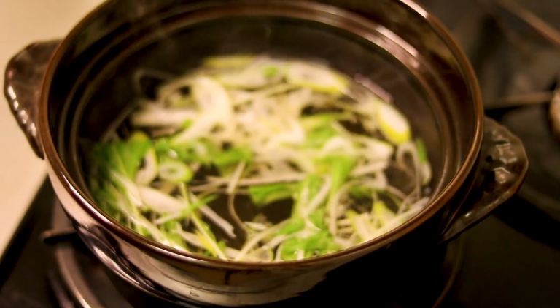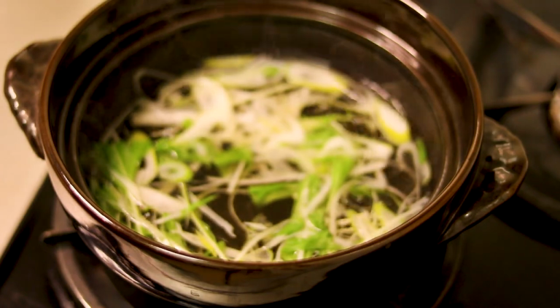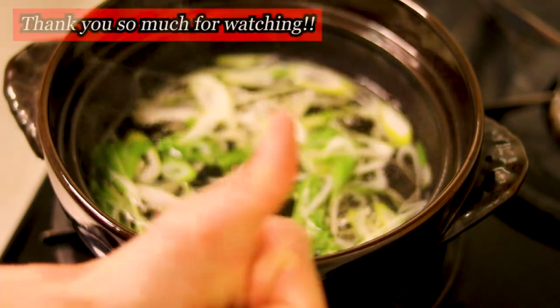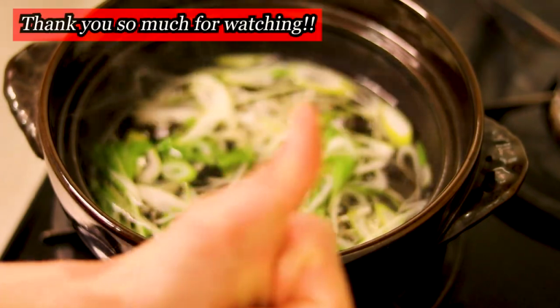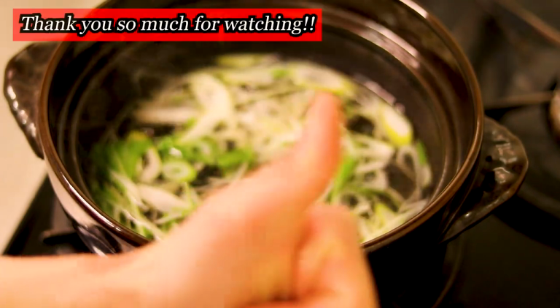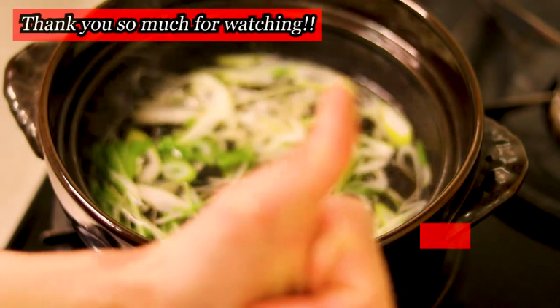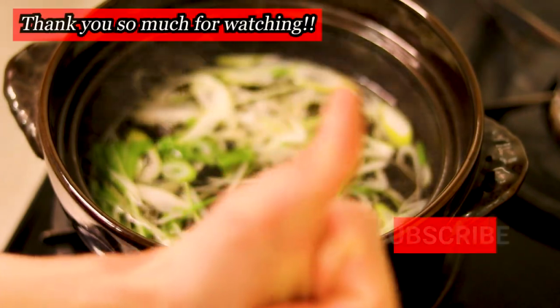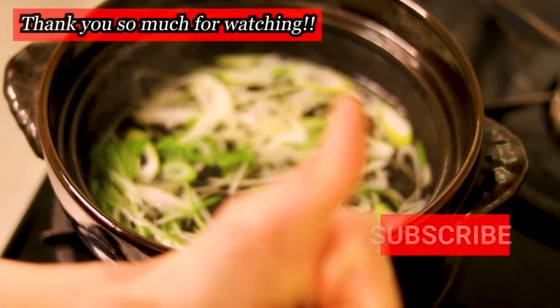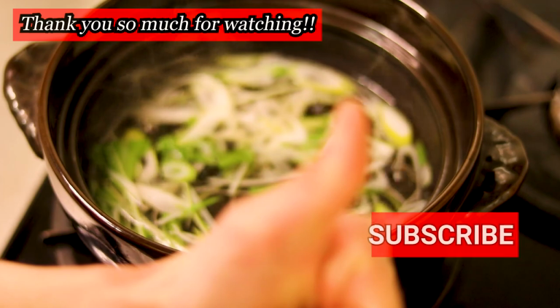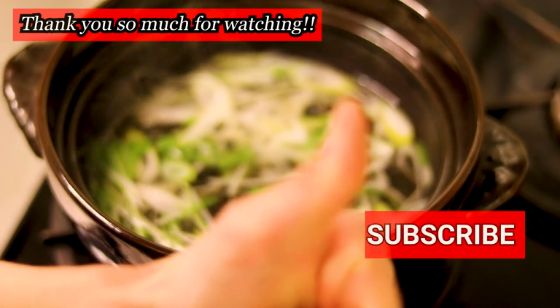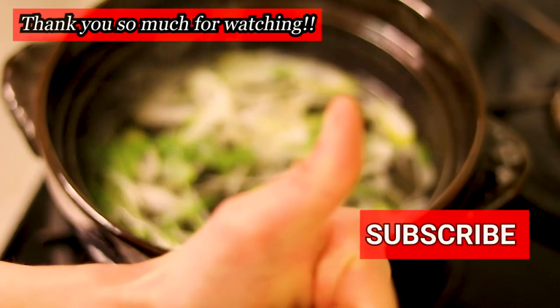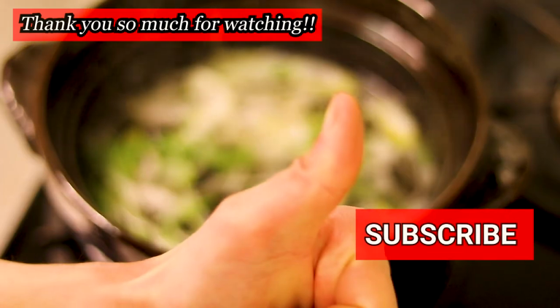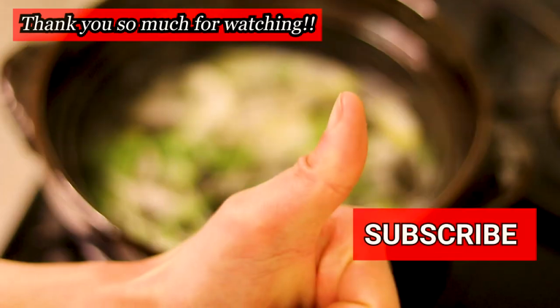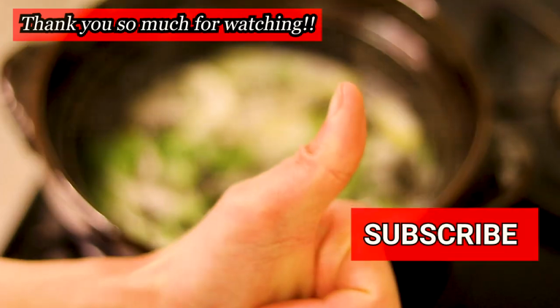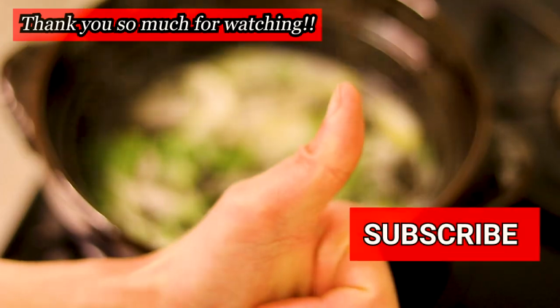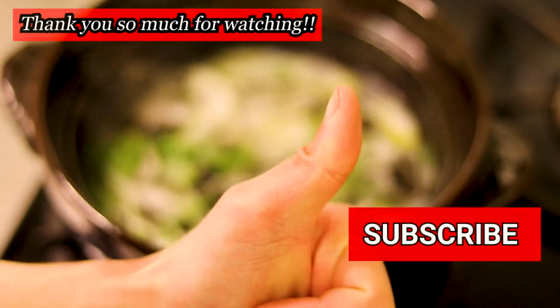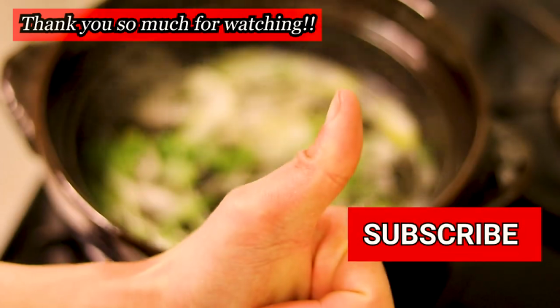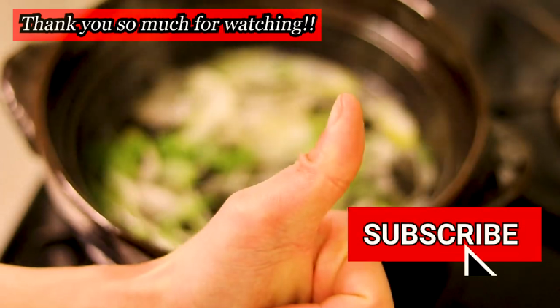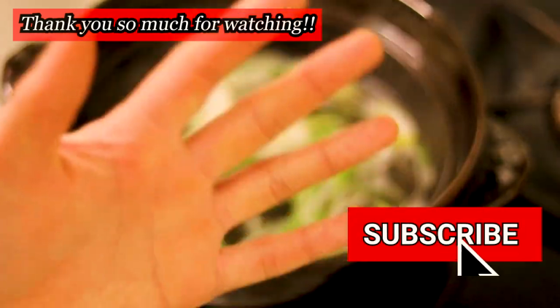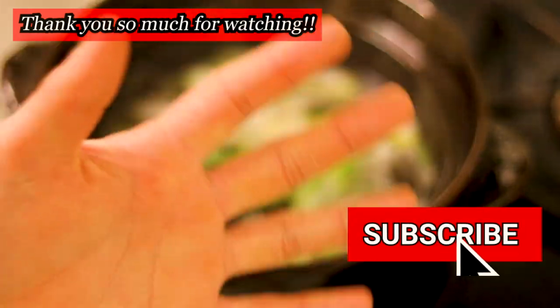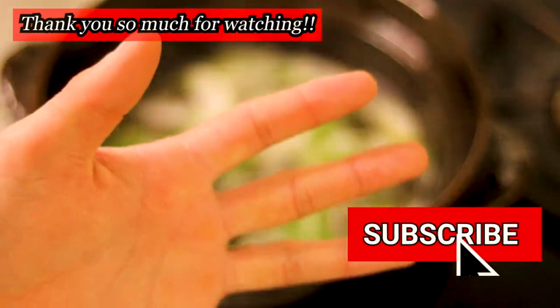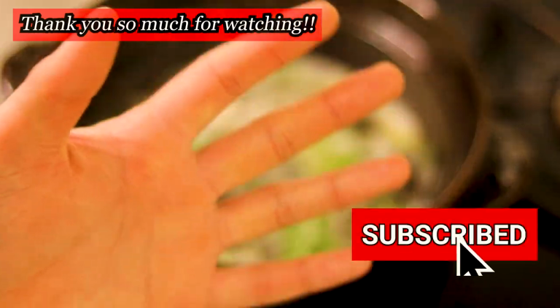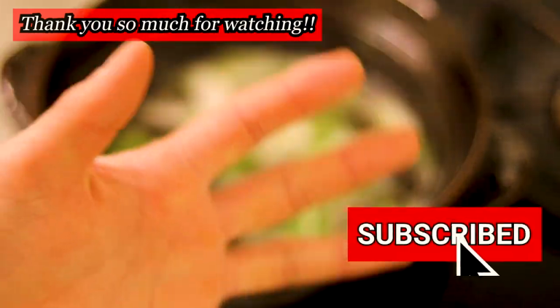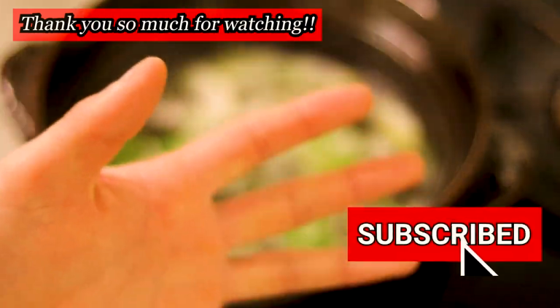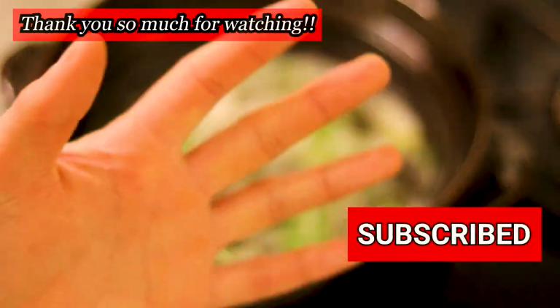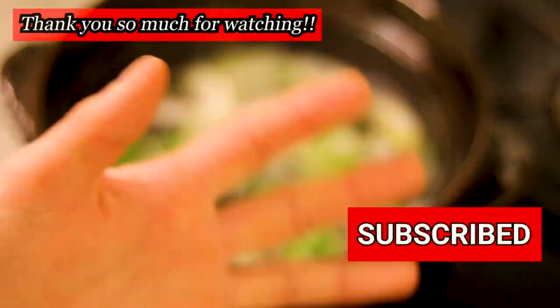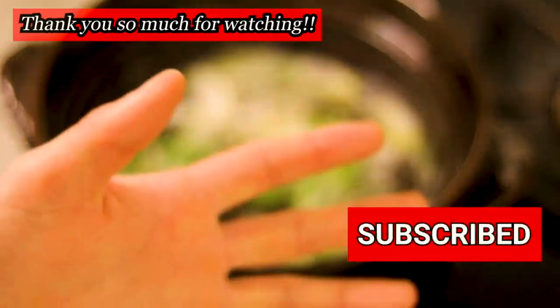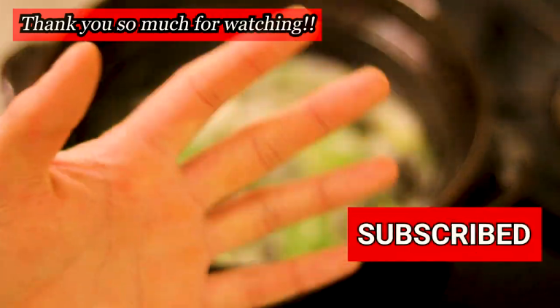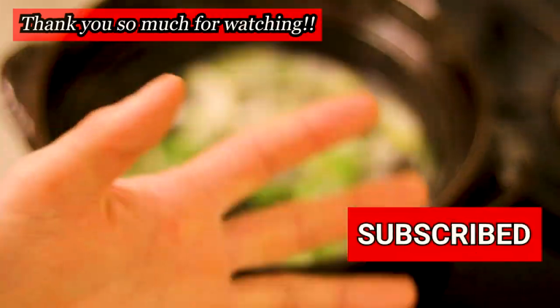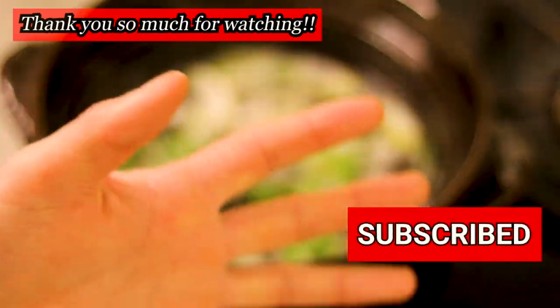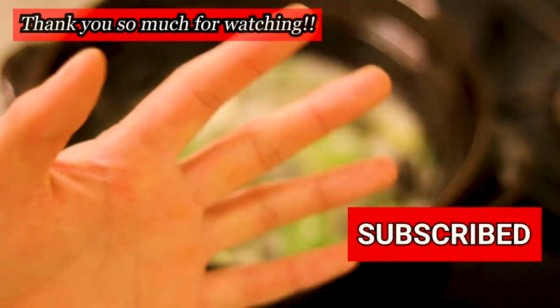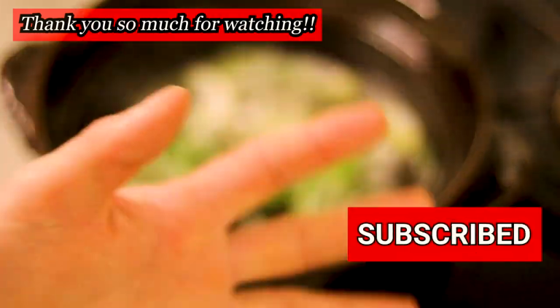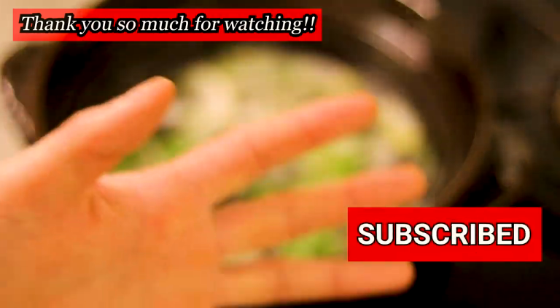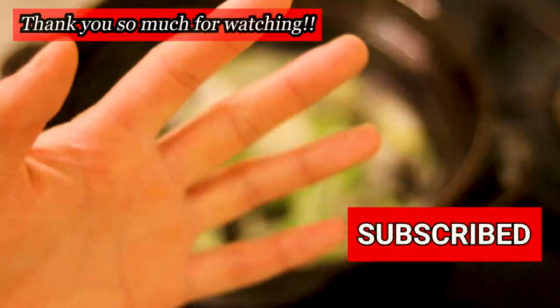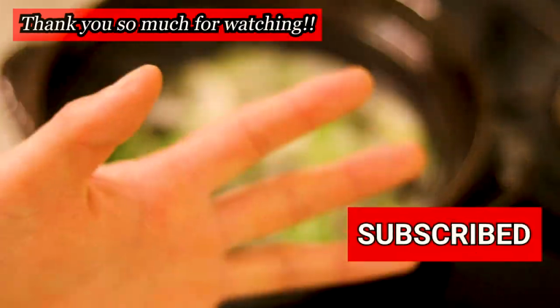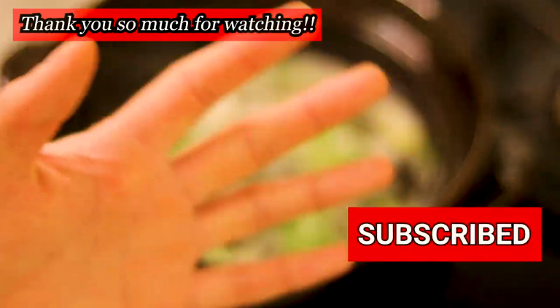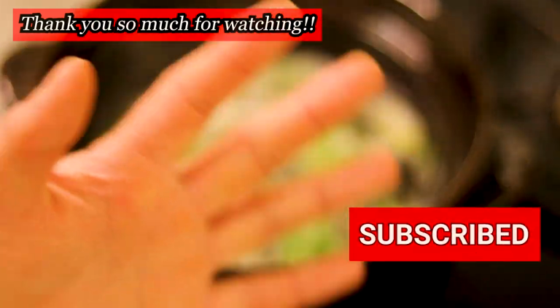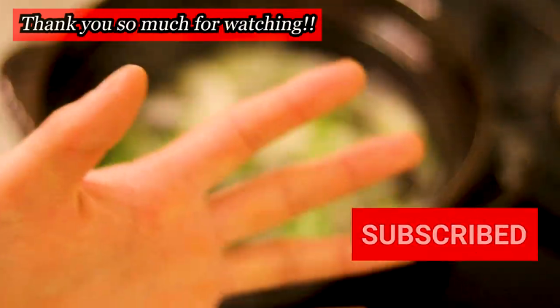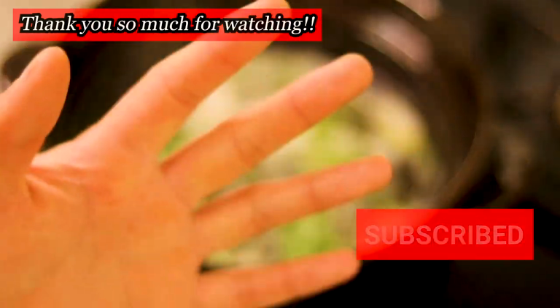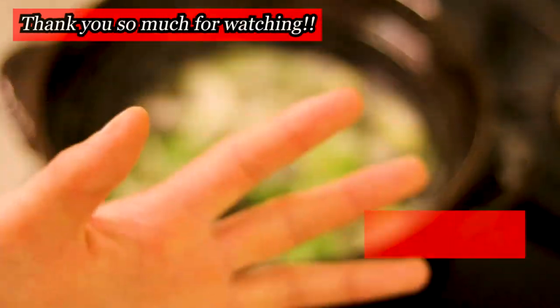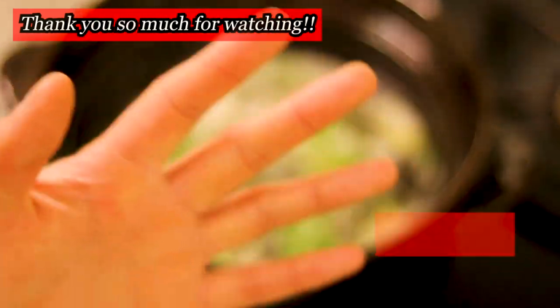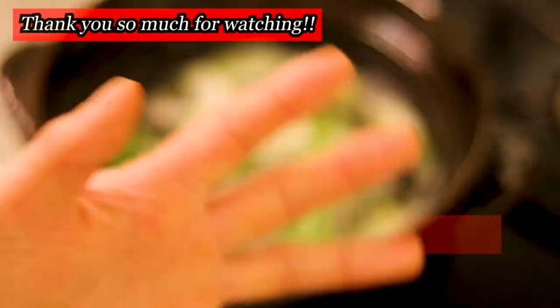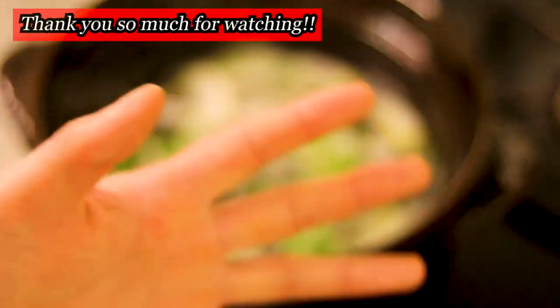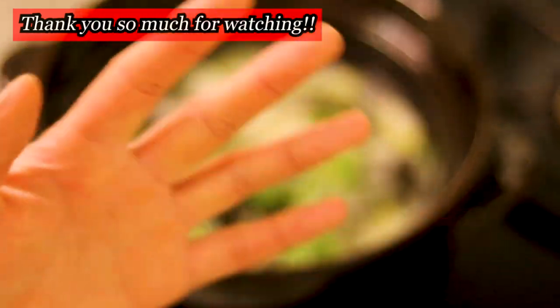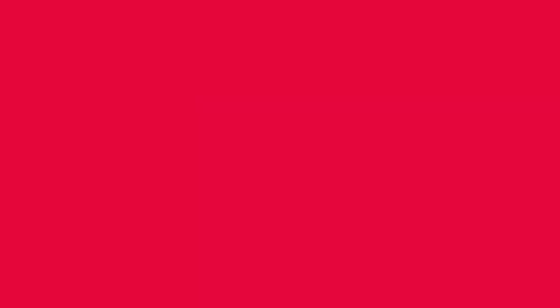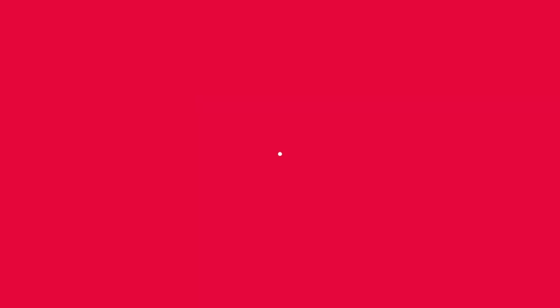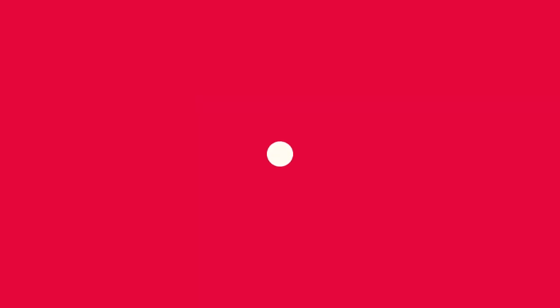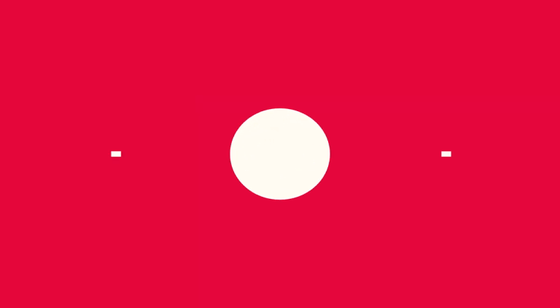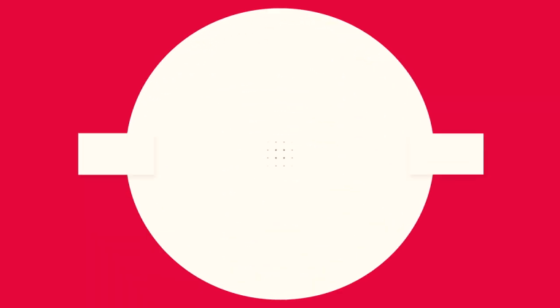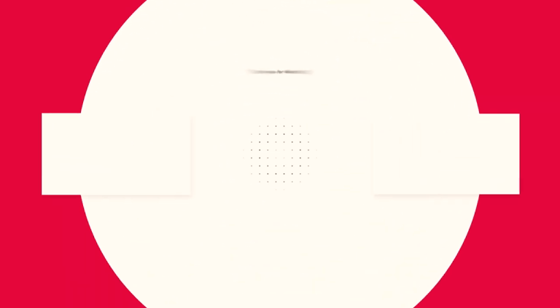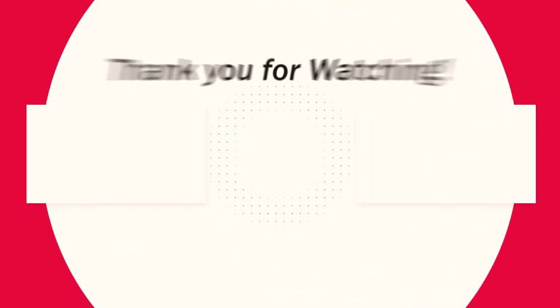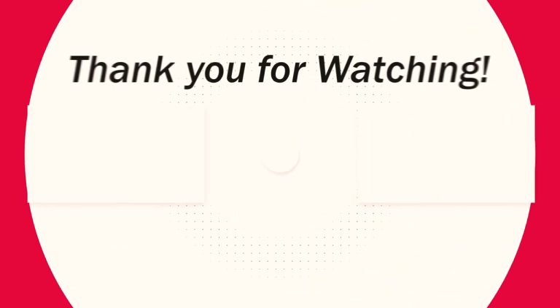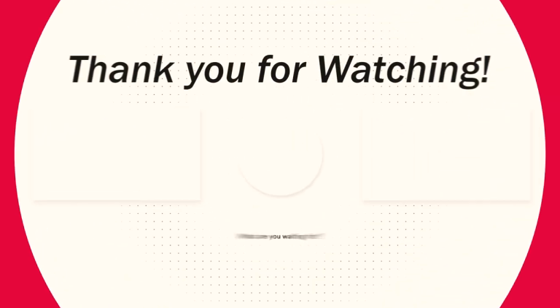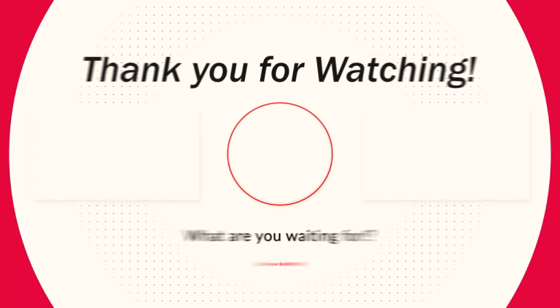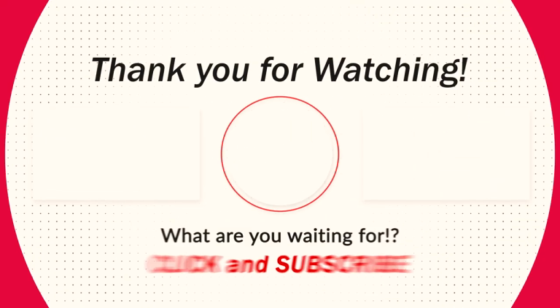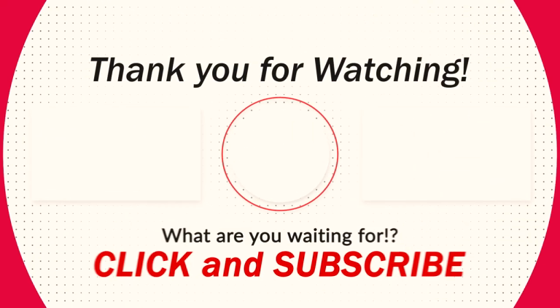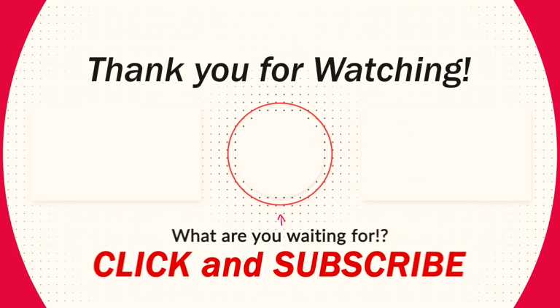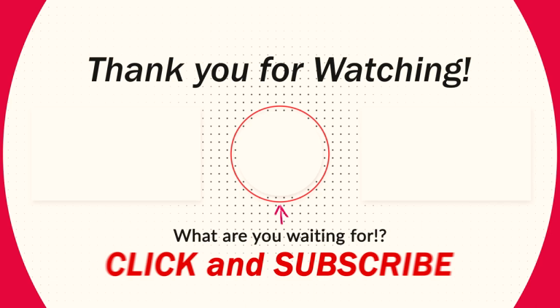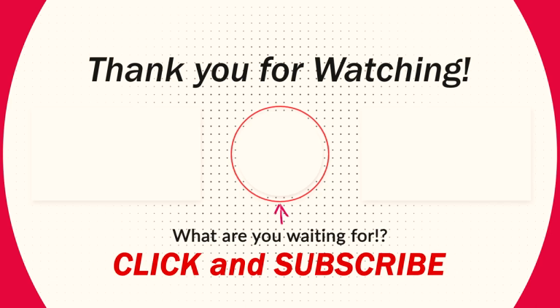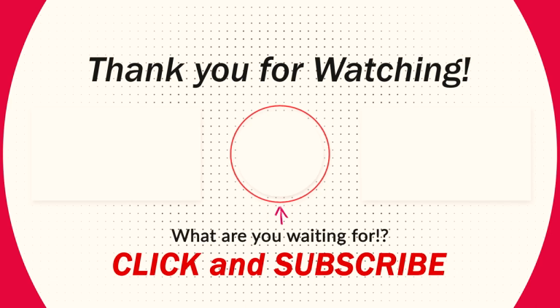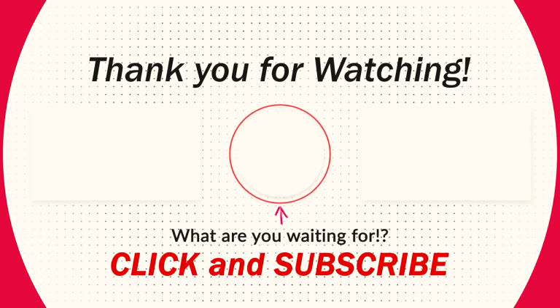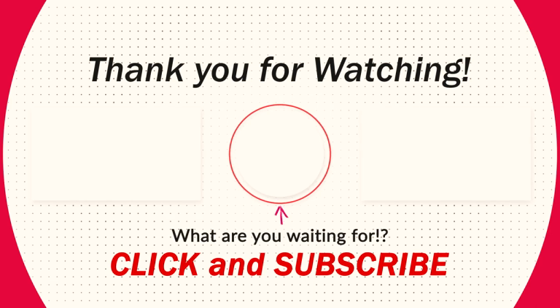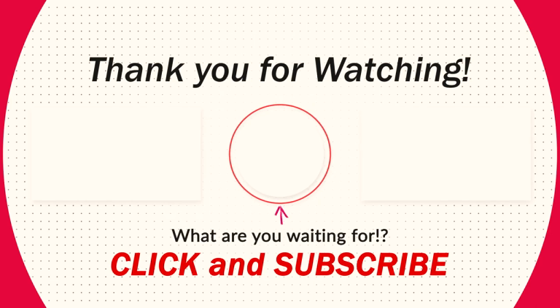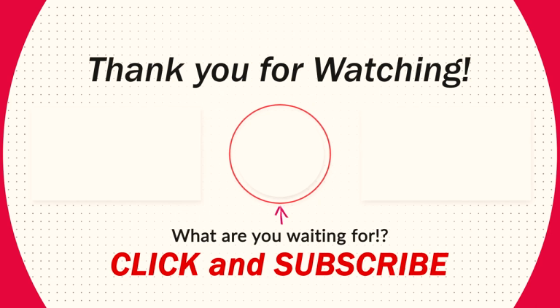Thank you so much for watching today's video. I'll see you in the next one — bye bye!